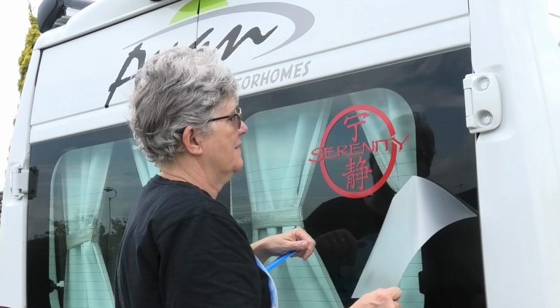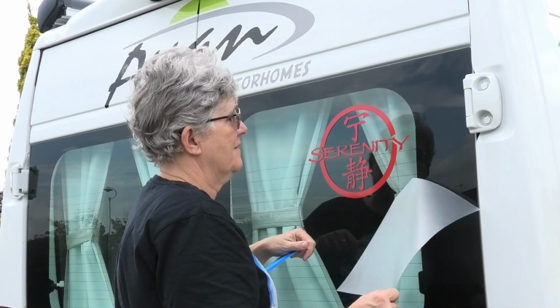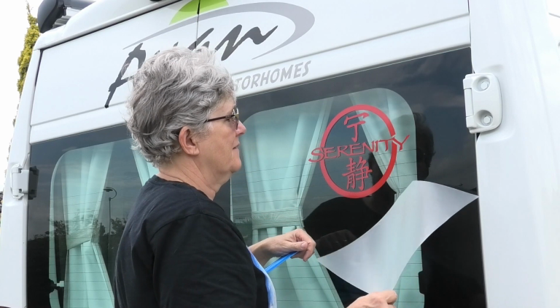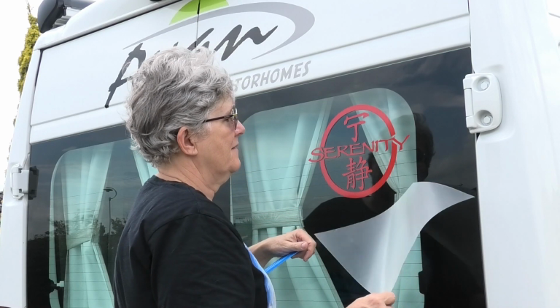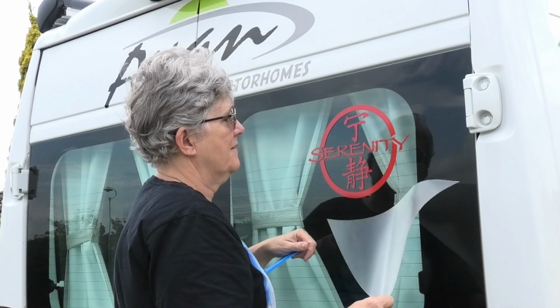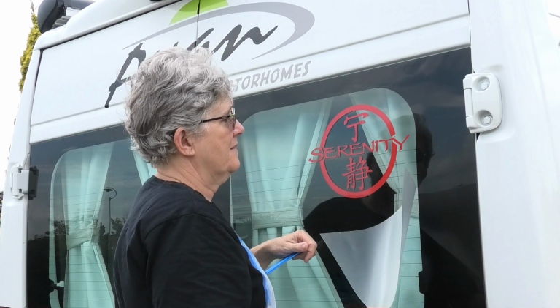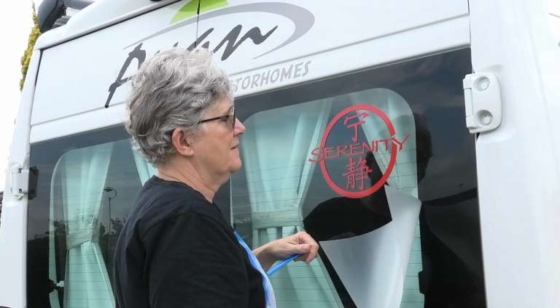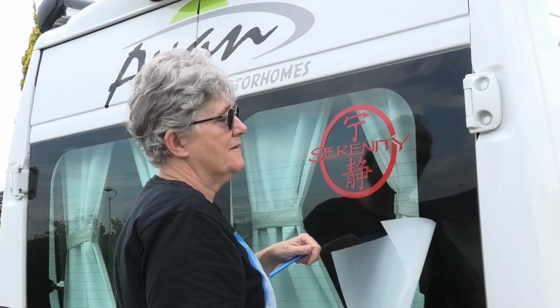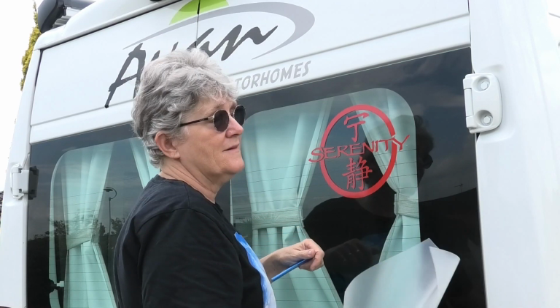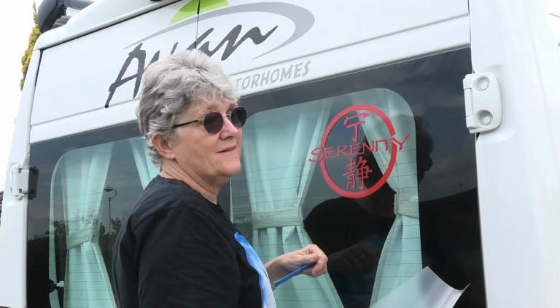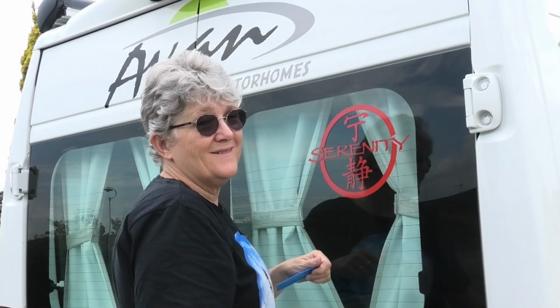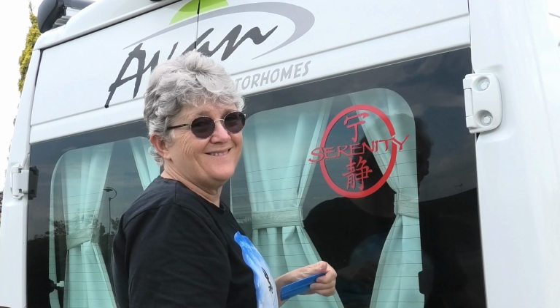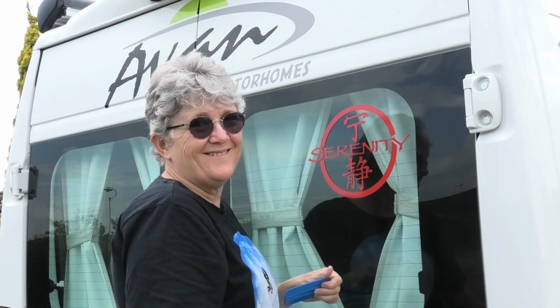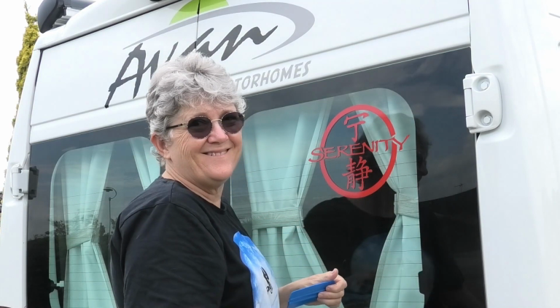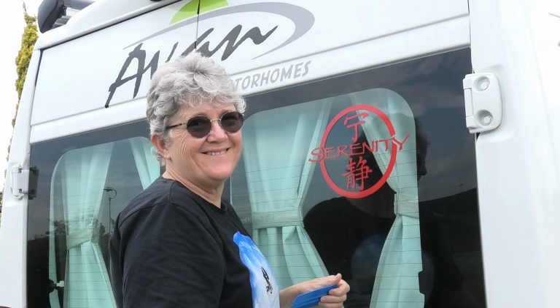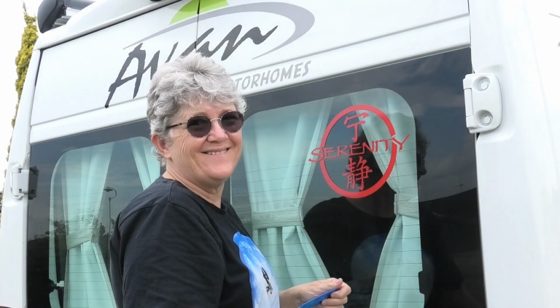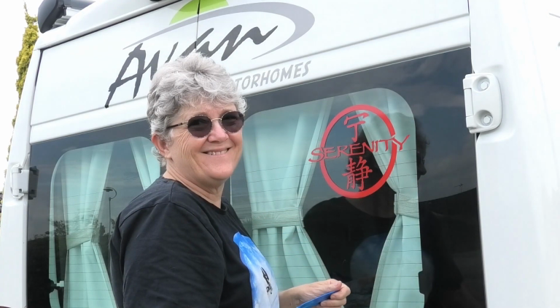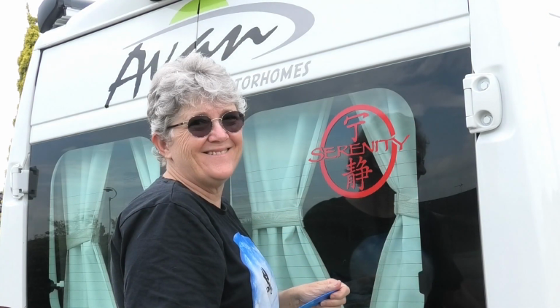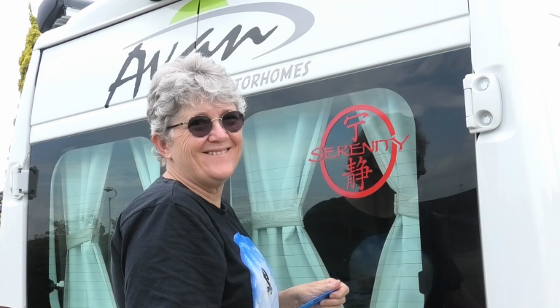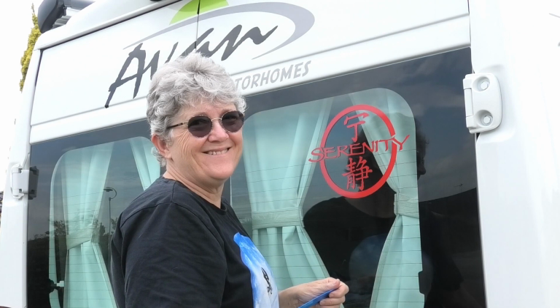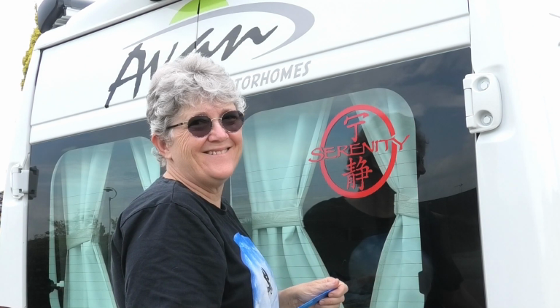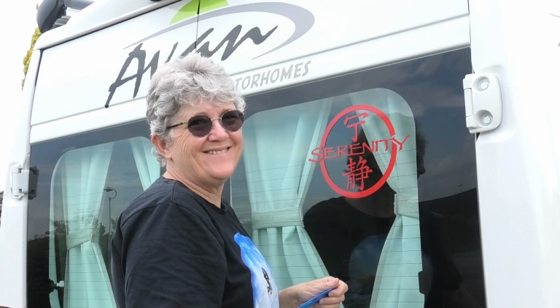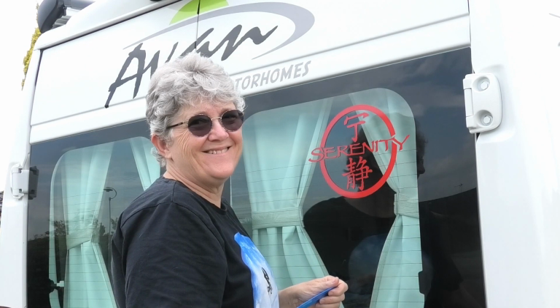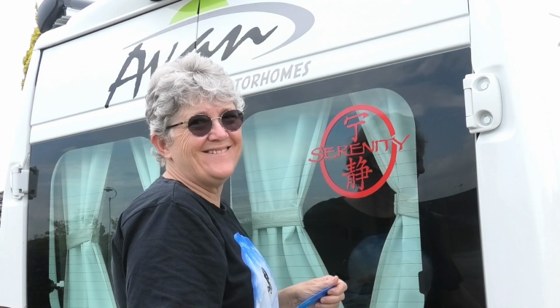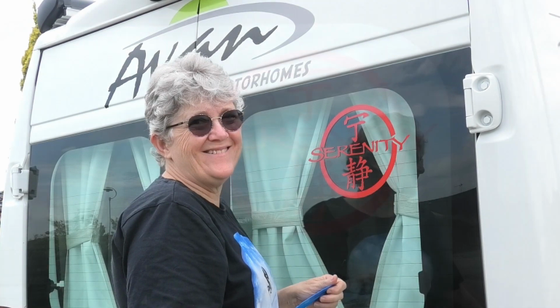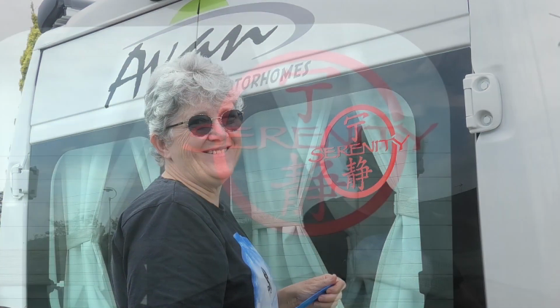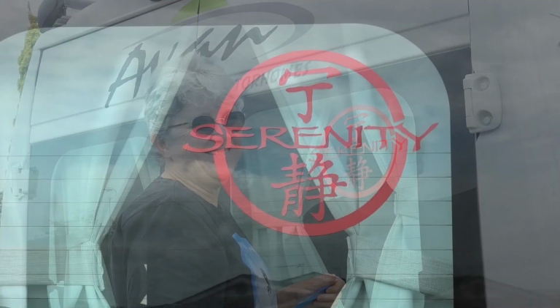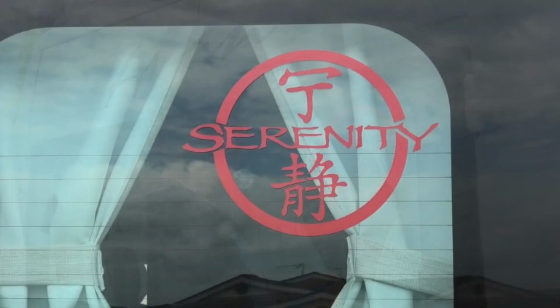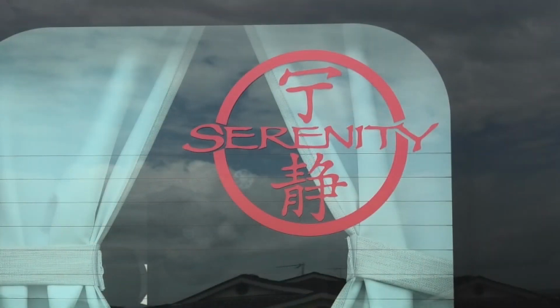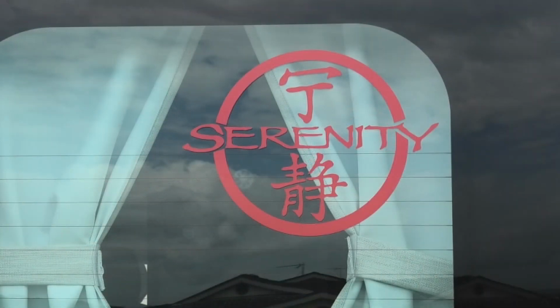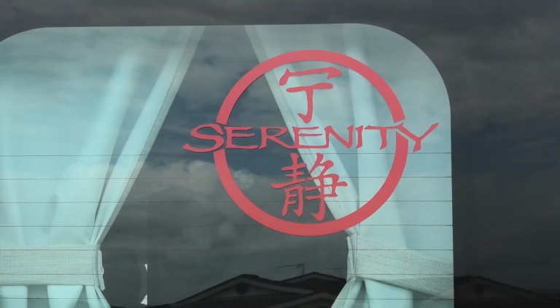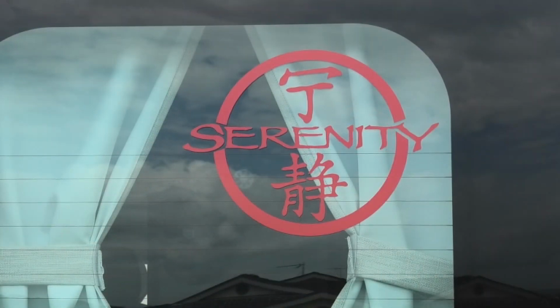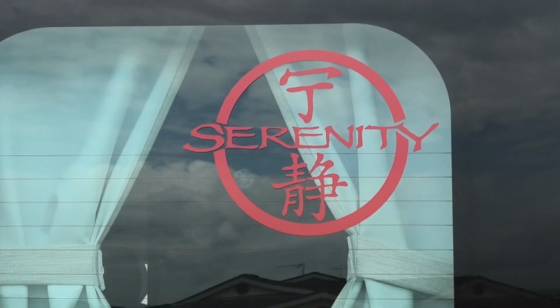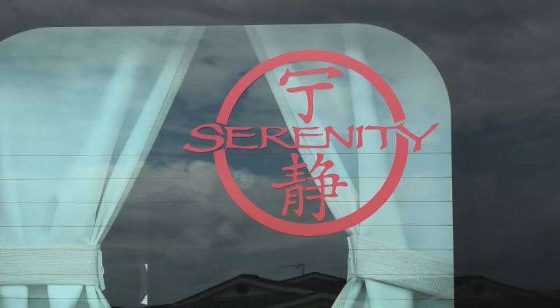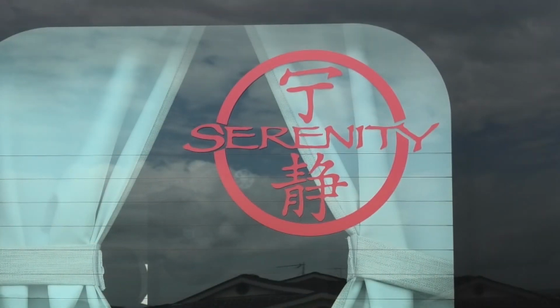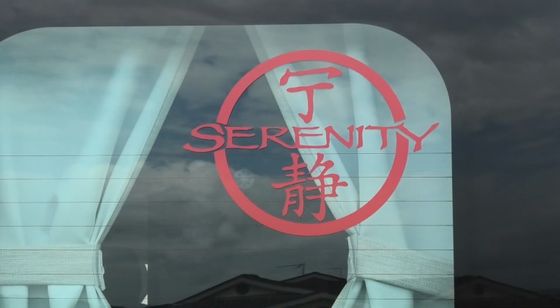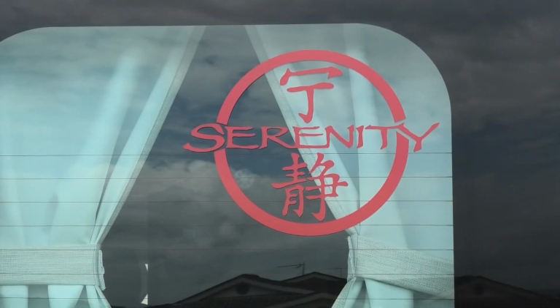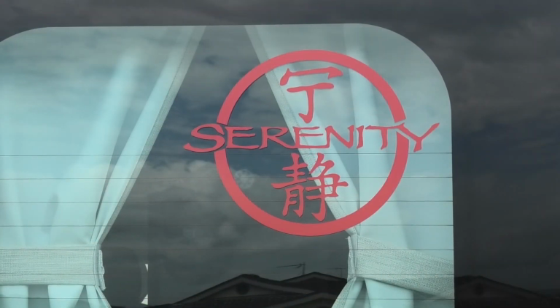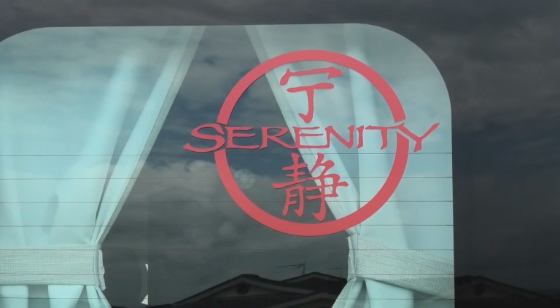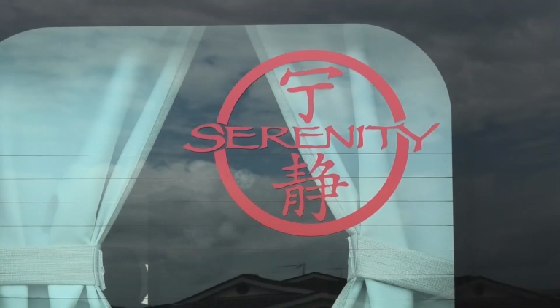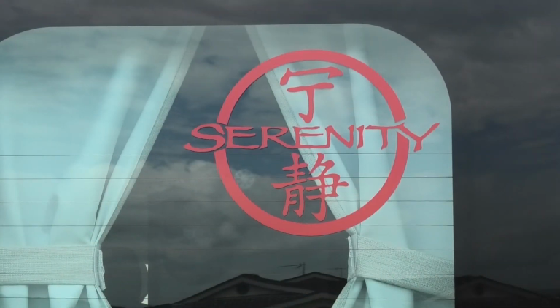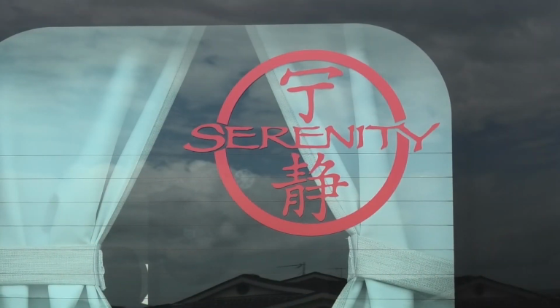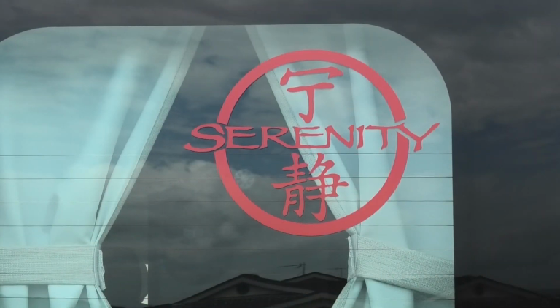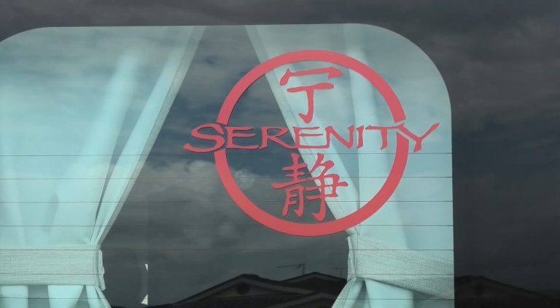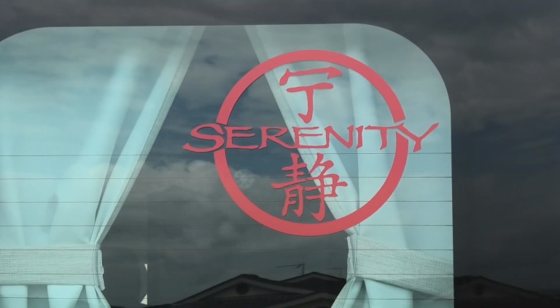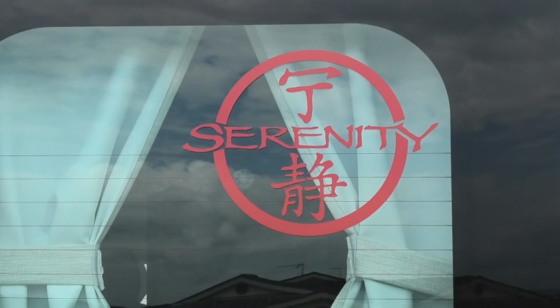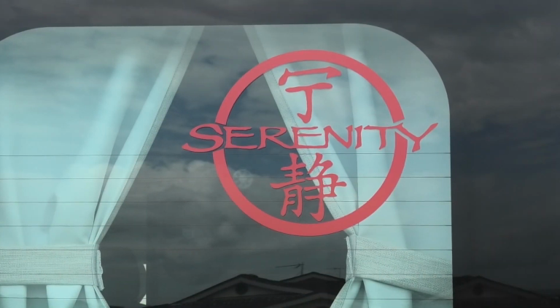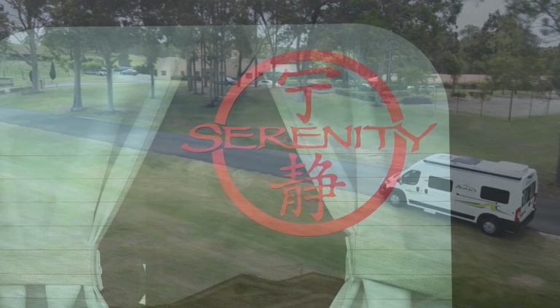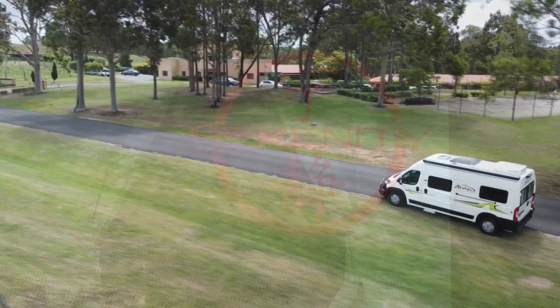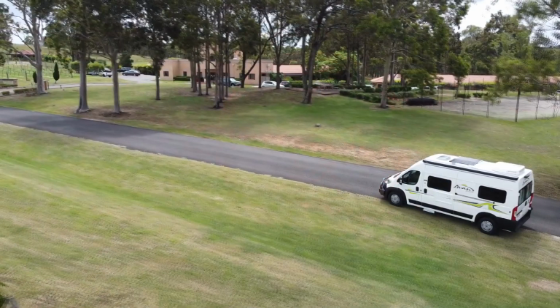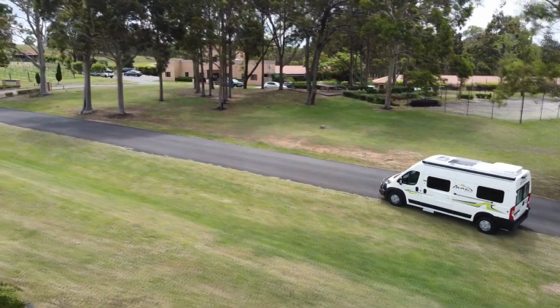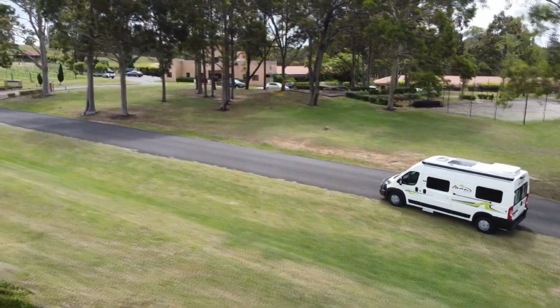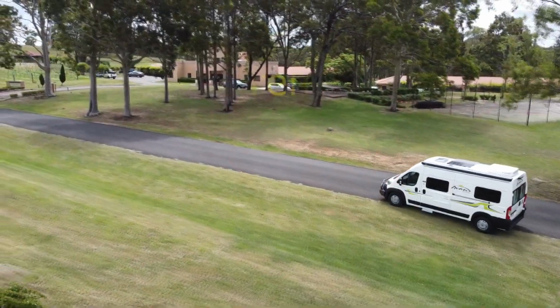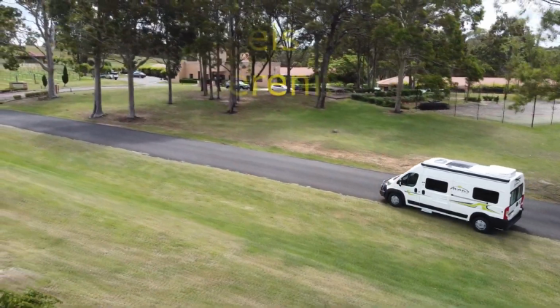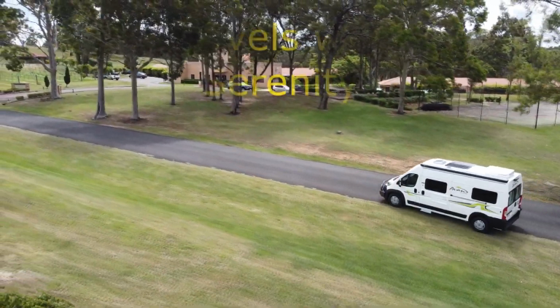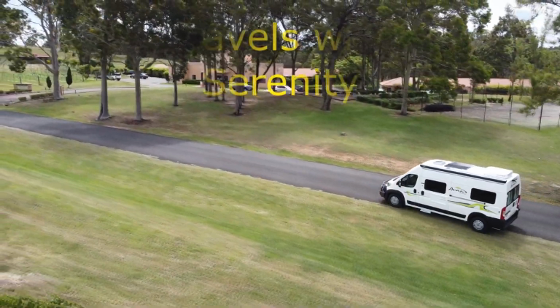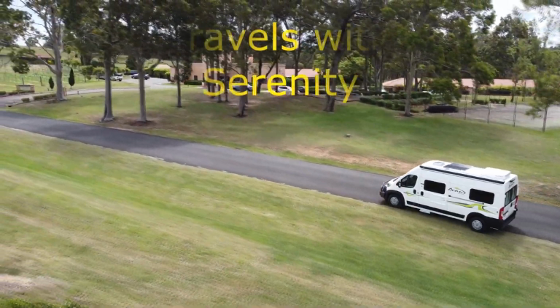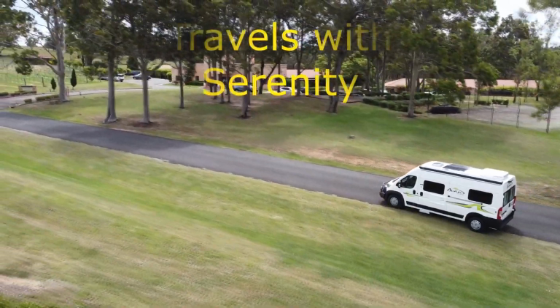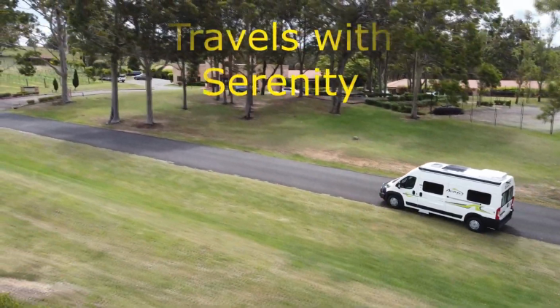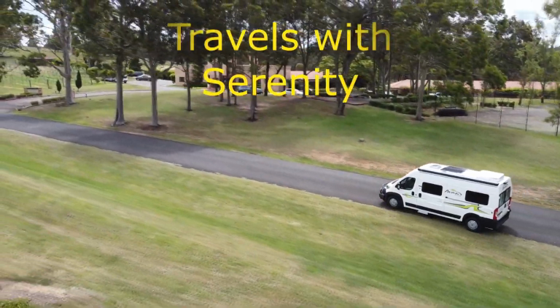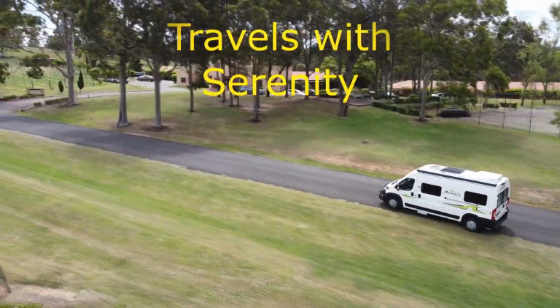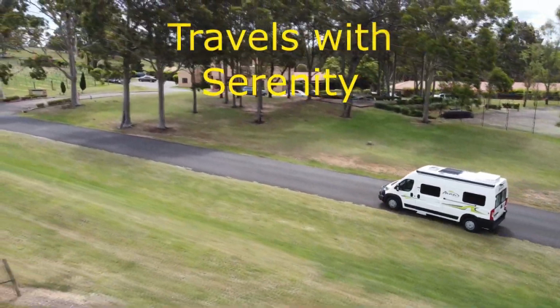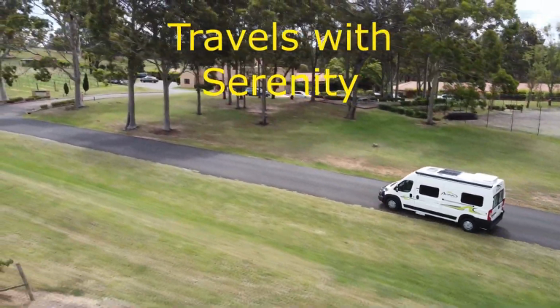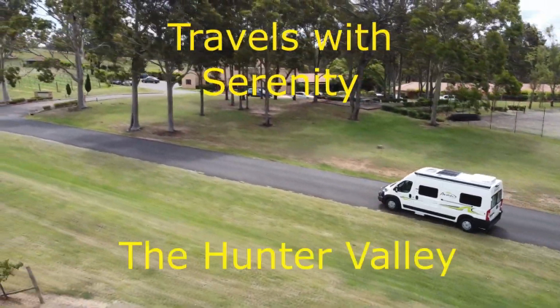We are Rob and Cathy, and these are our adventures in our AVAN Applause 500 Candleman, Serenity.